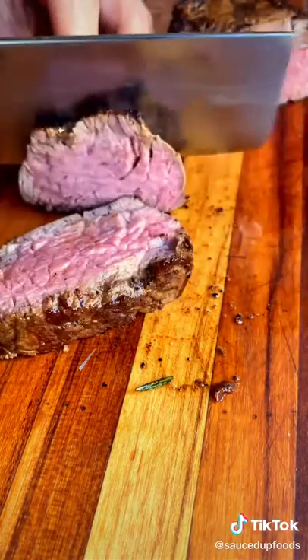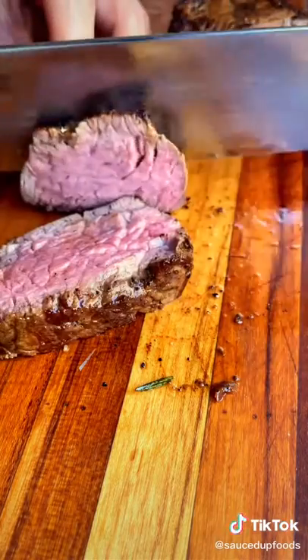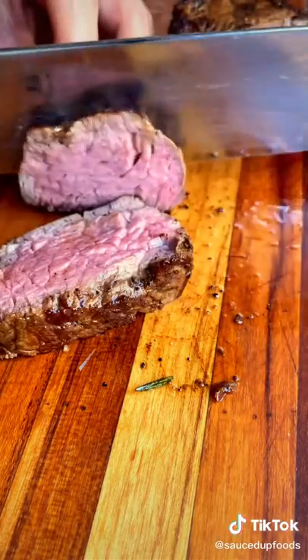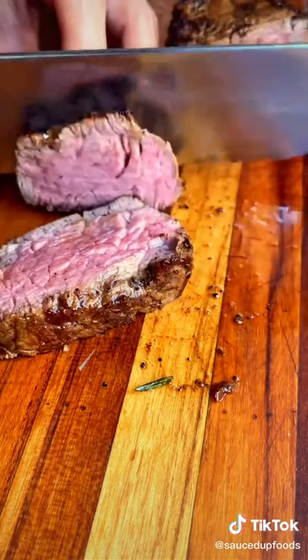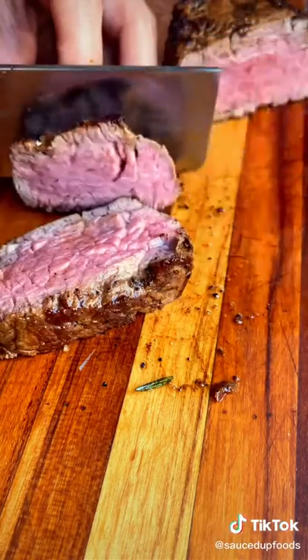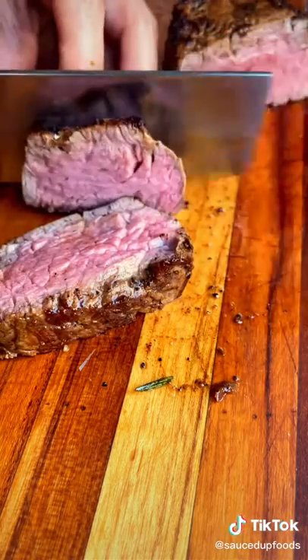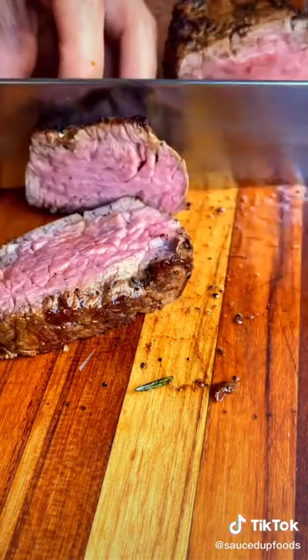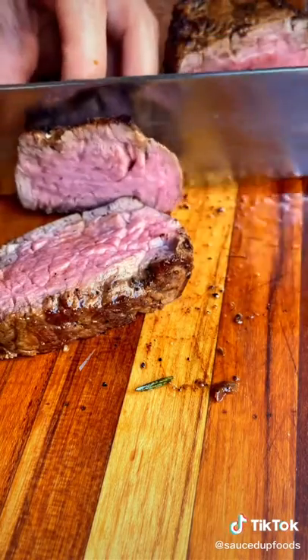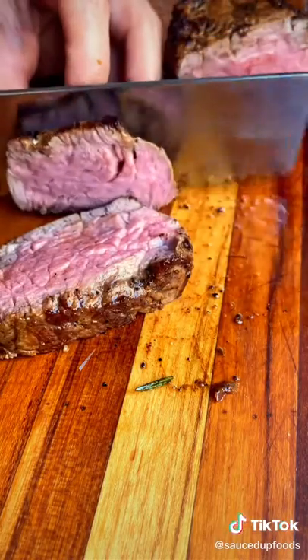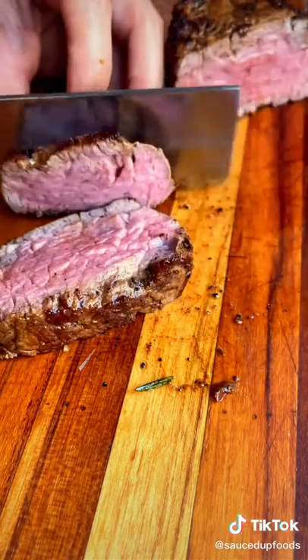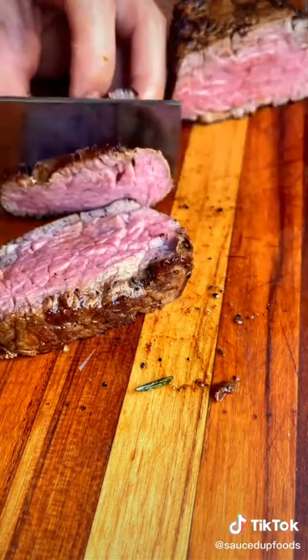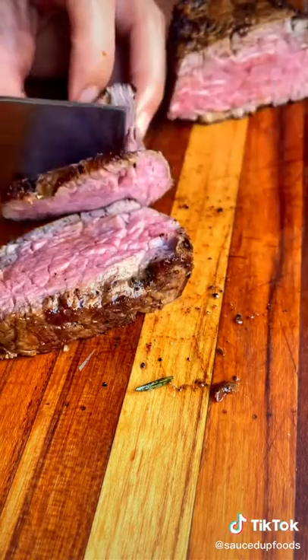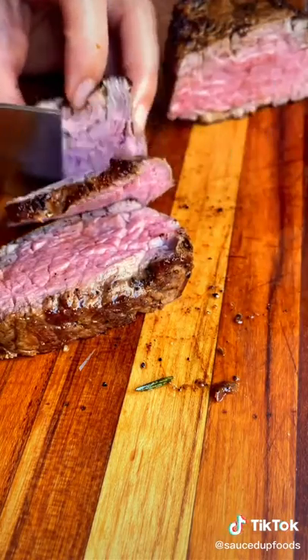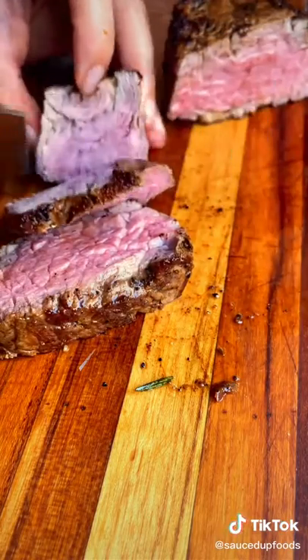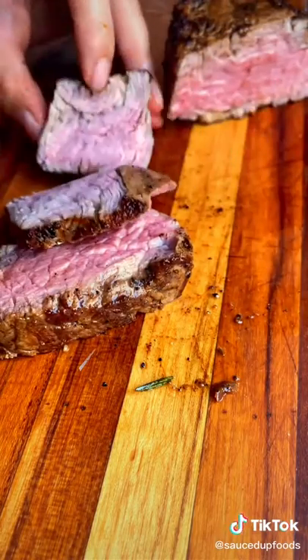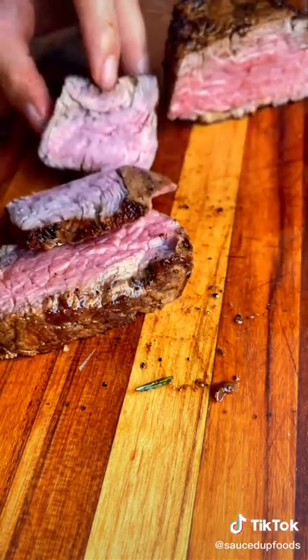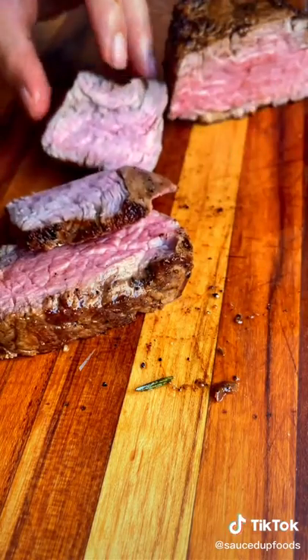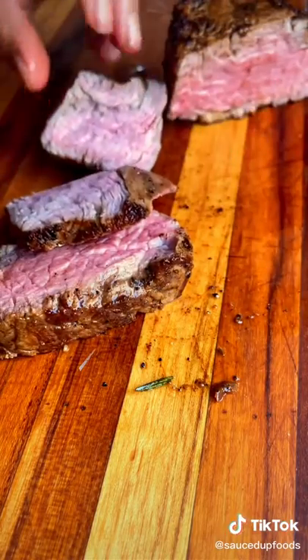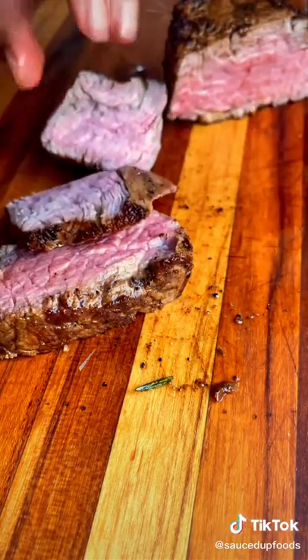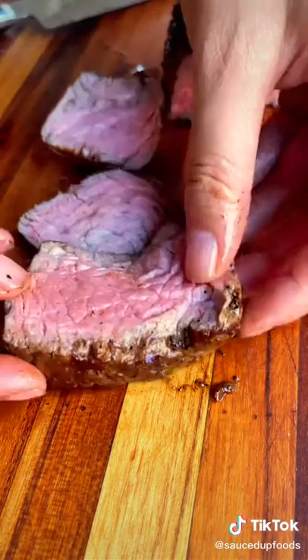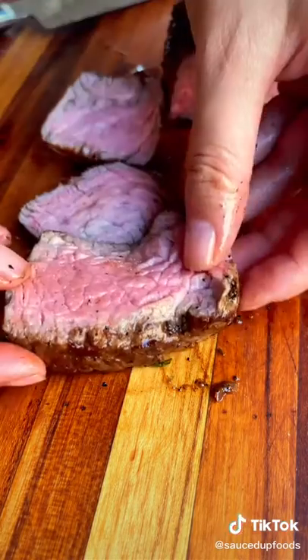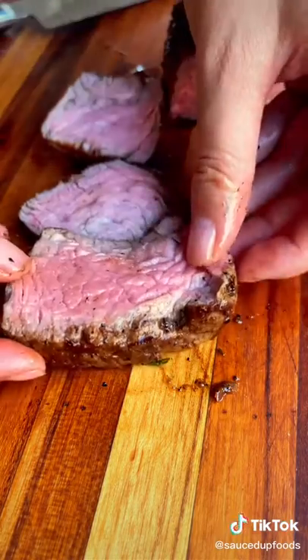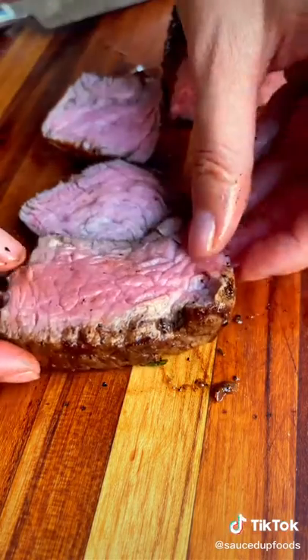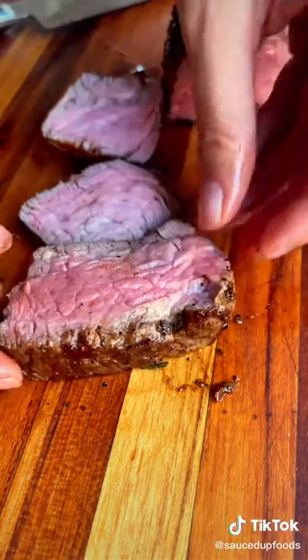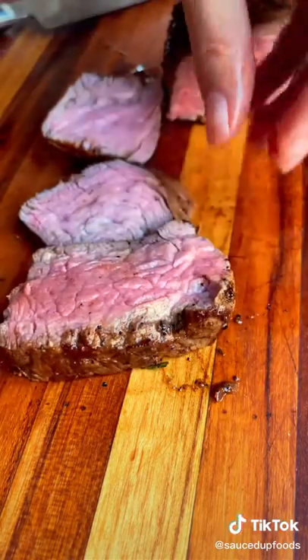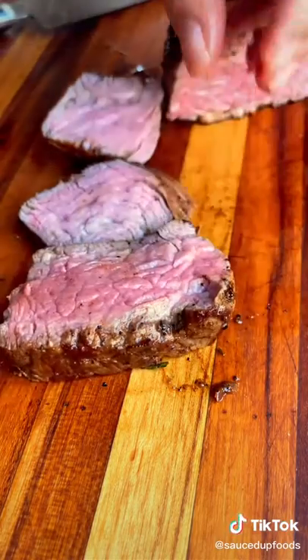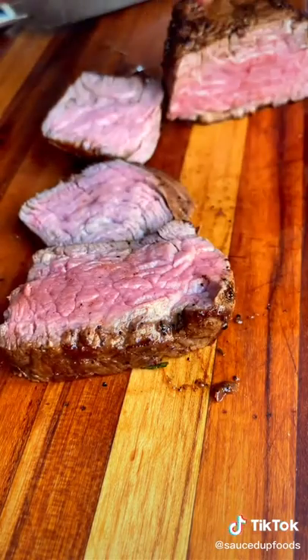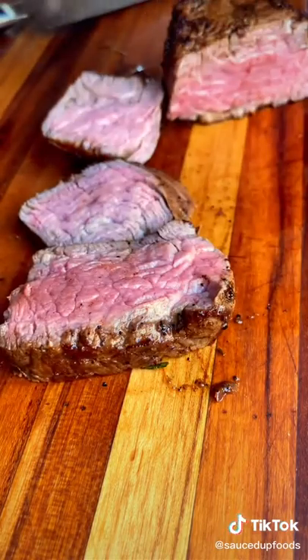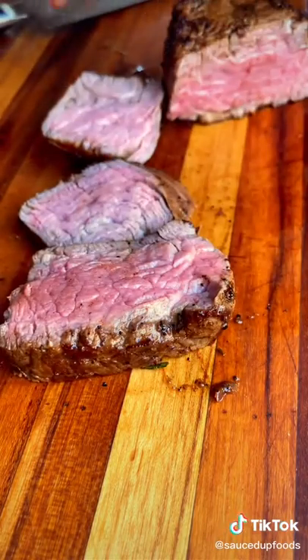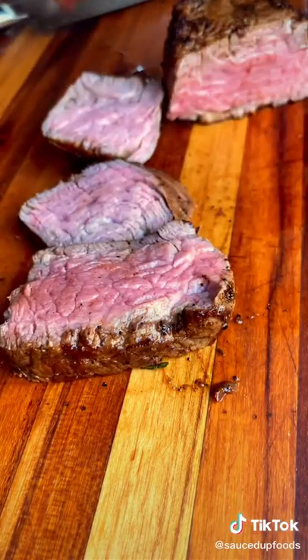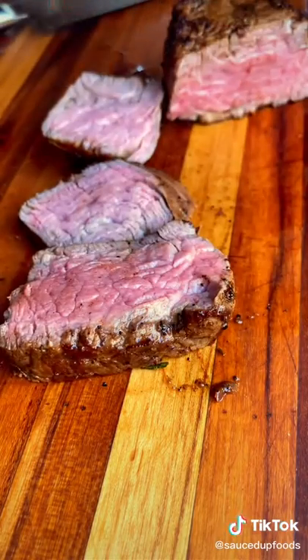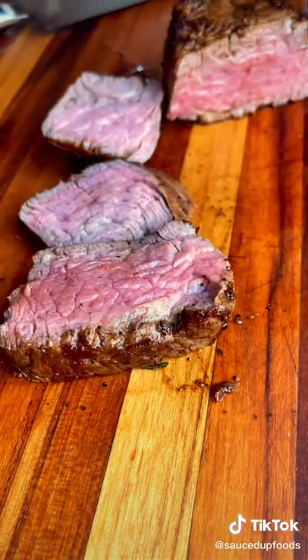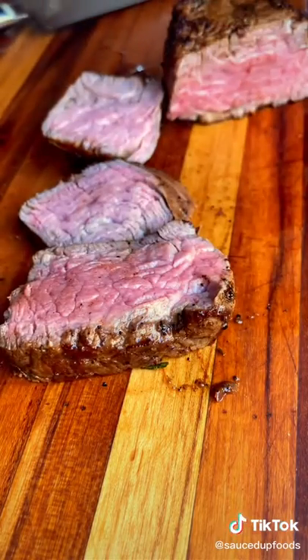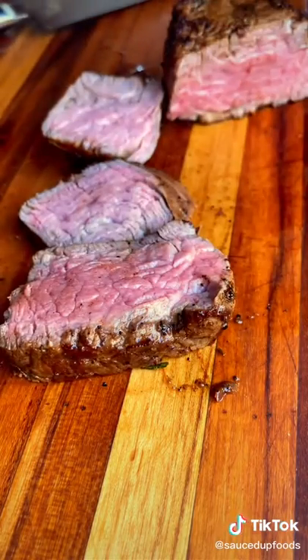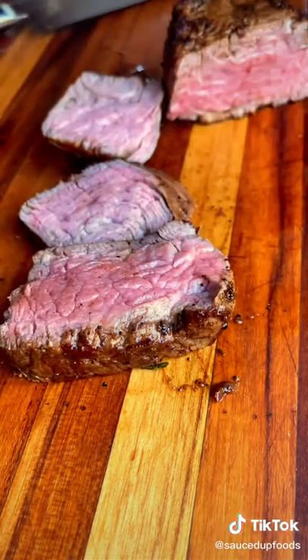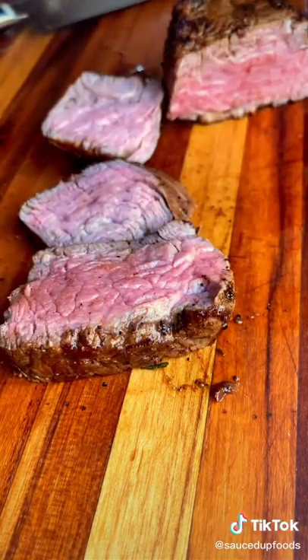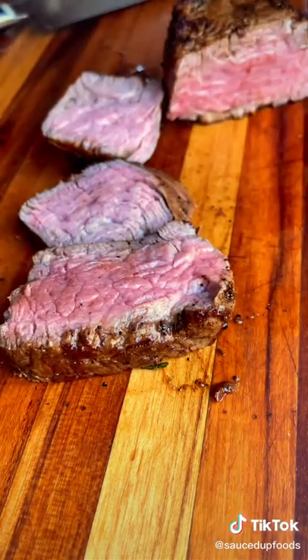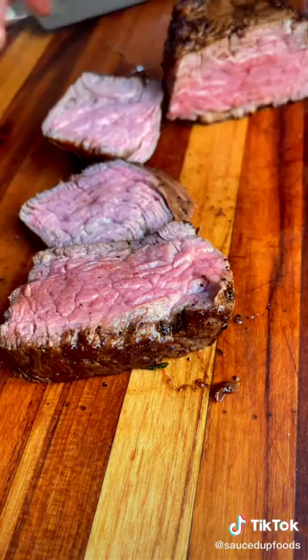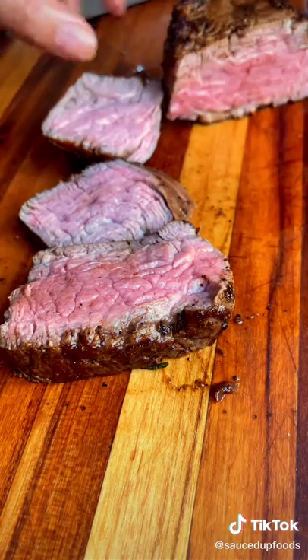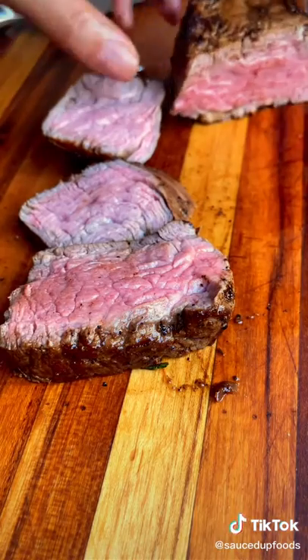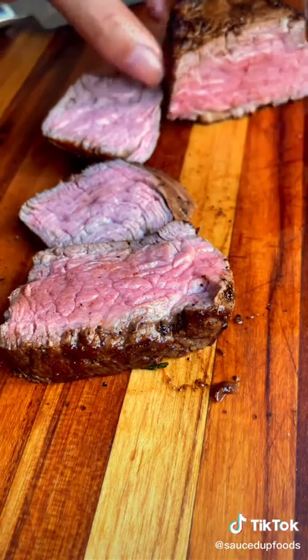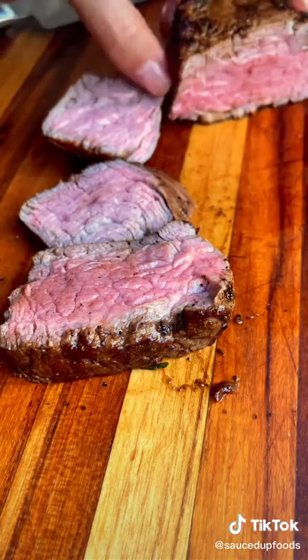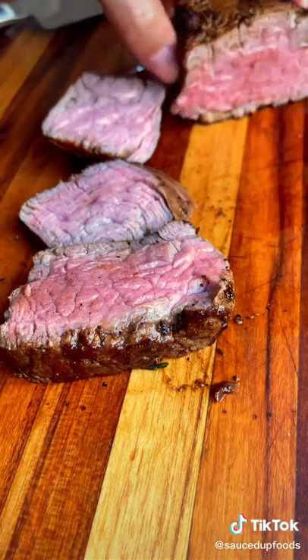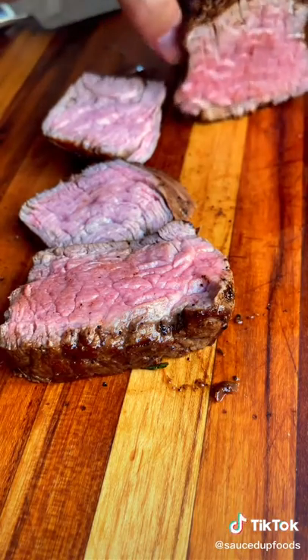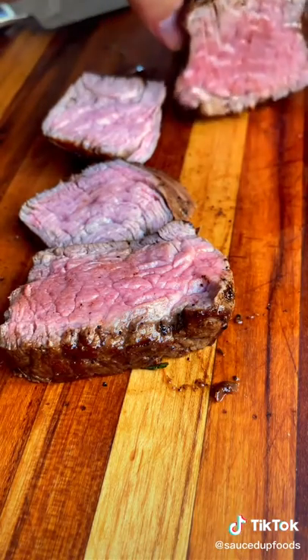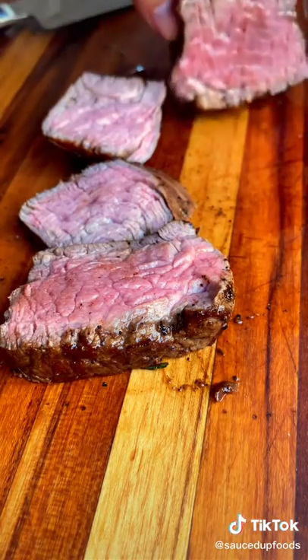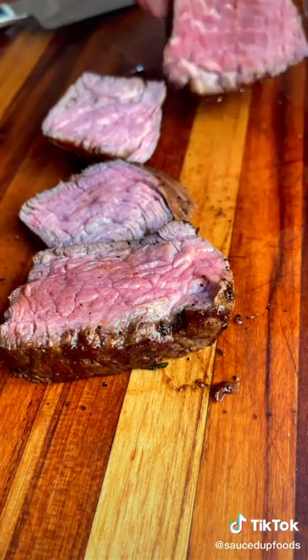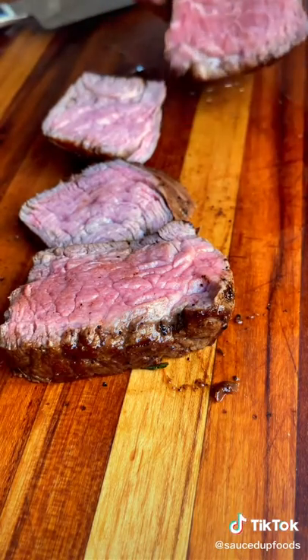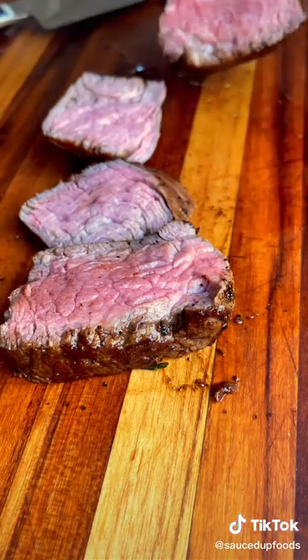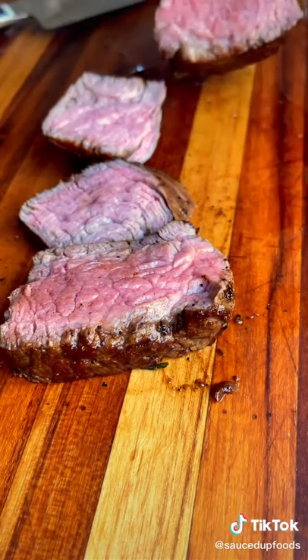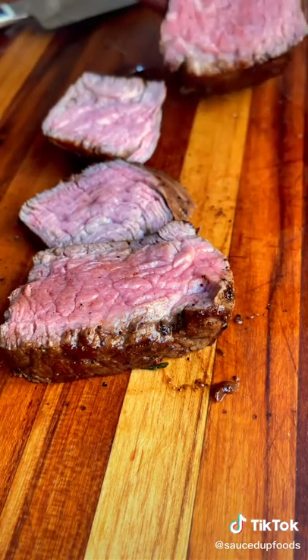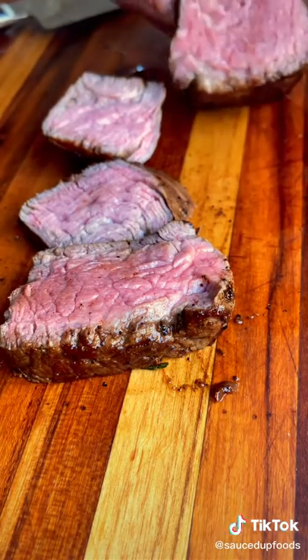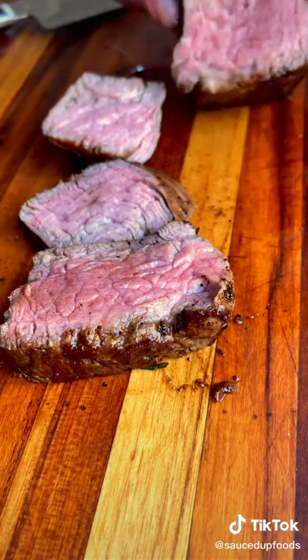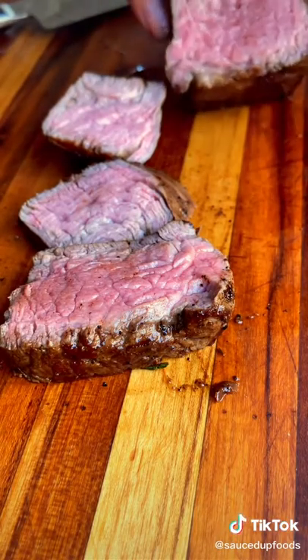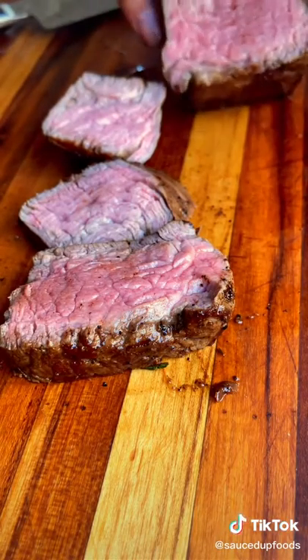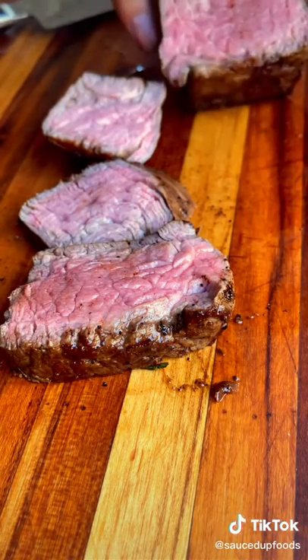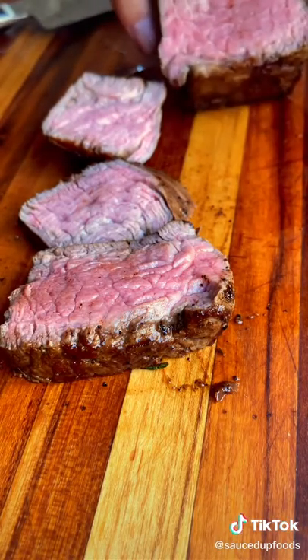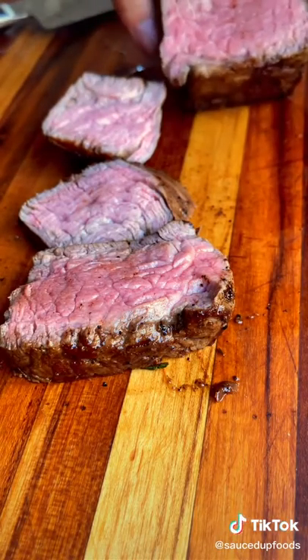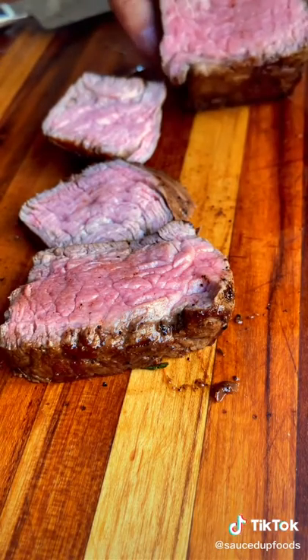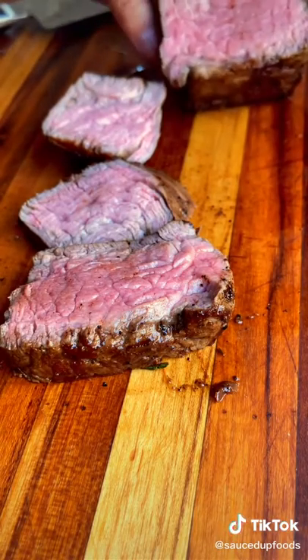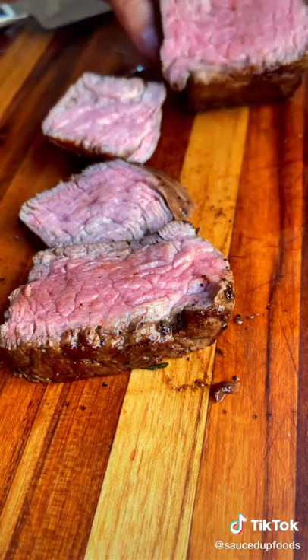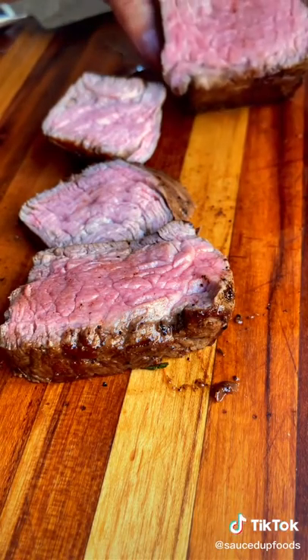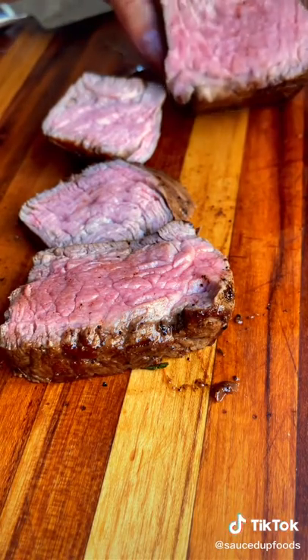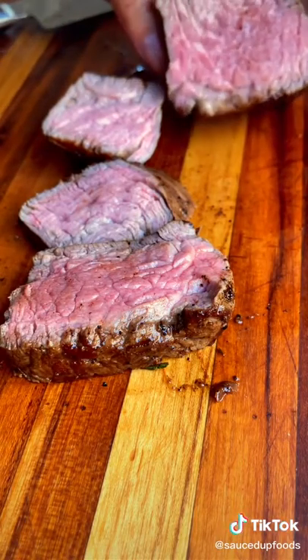They're cost-effective, full of flavor, high quality. This is my preferred method, but there are so many other ways you can cook steak.